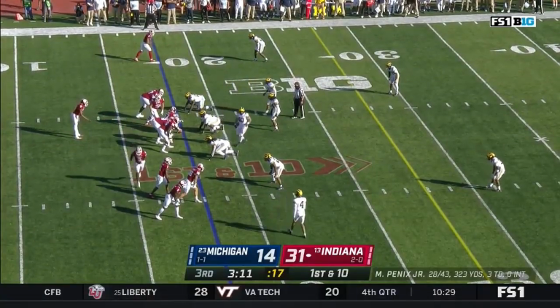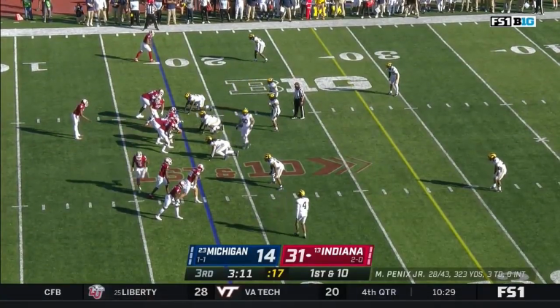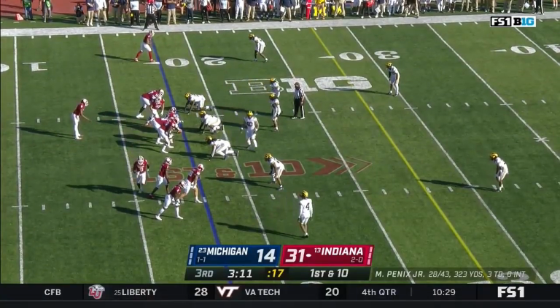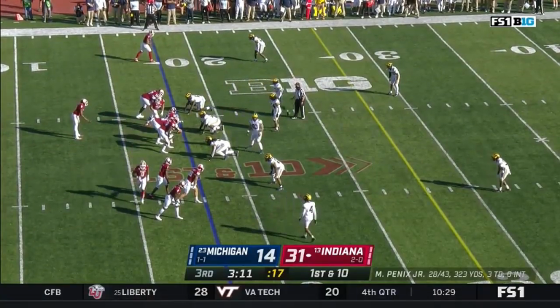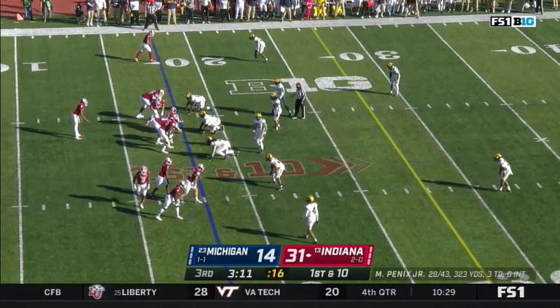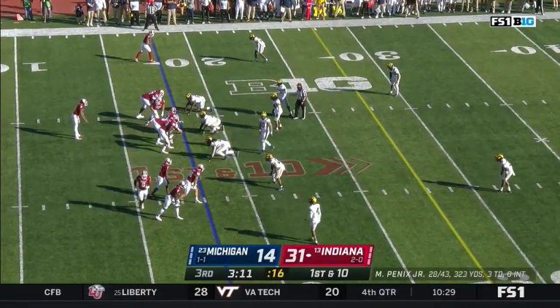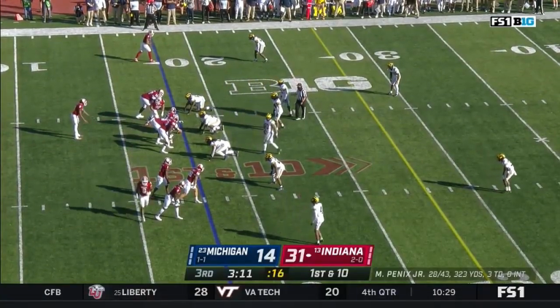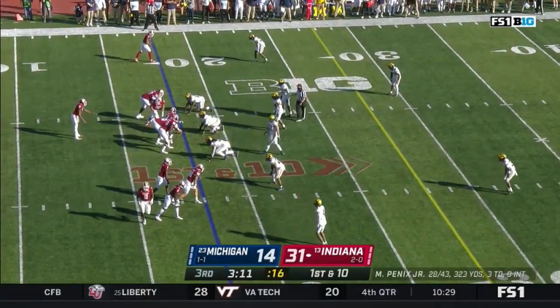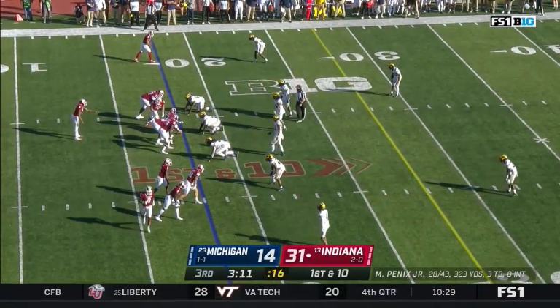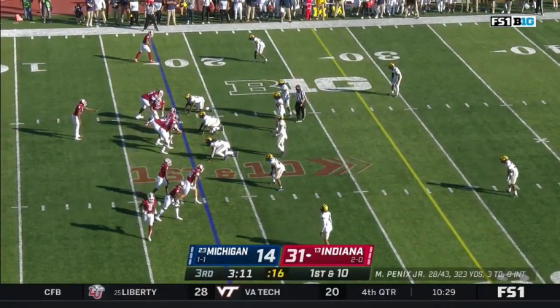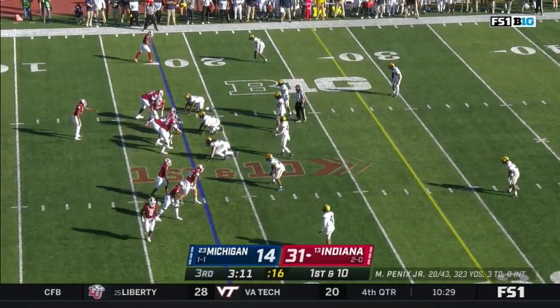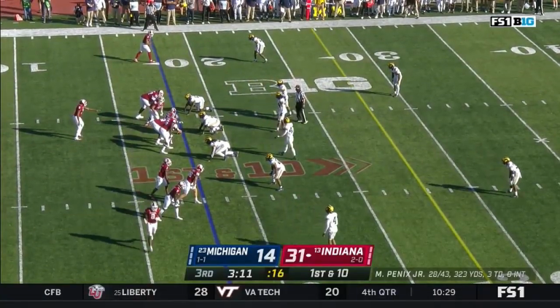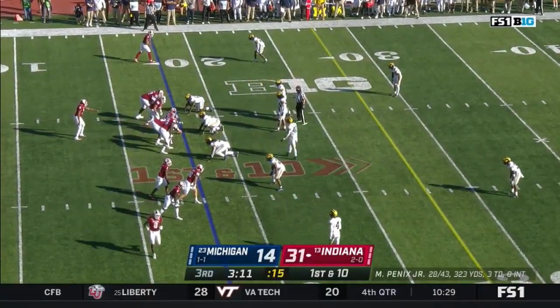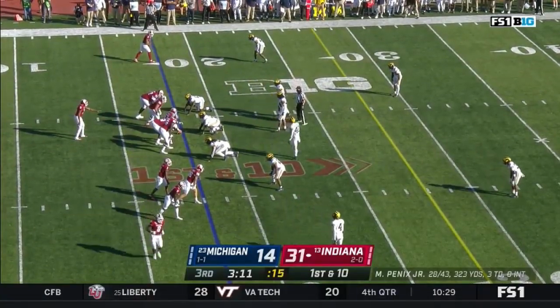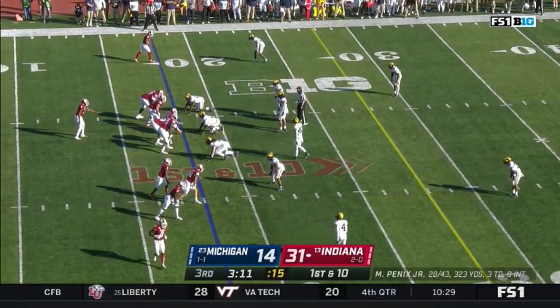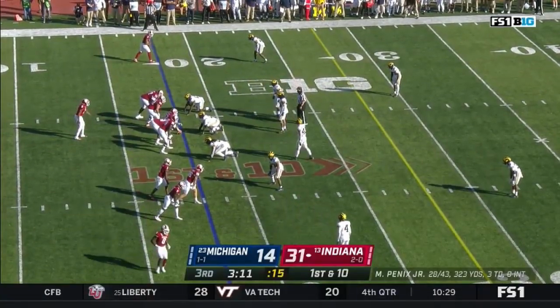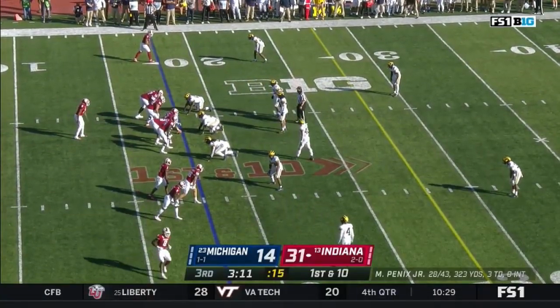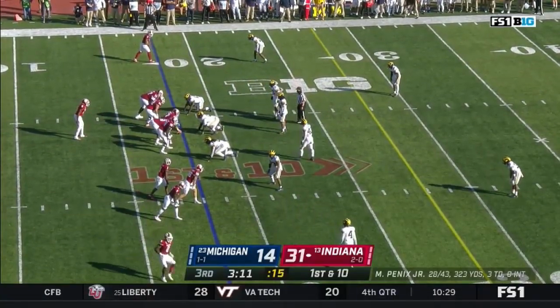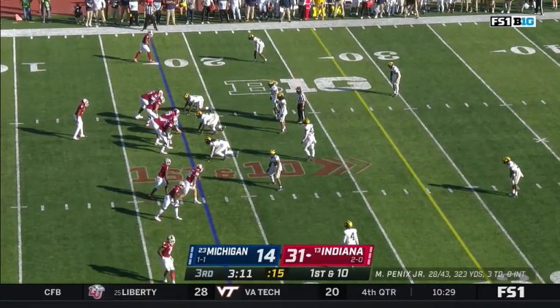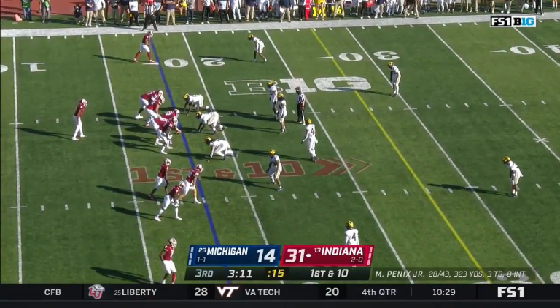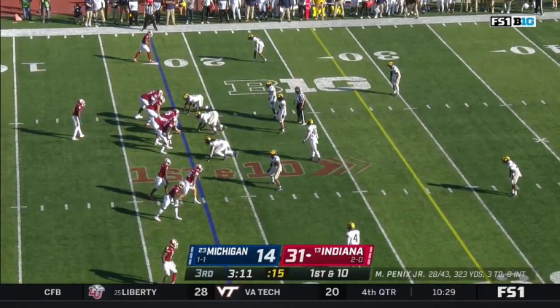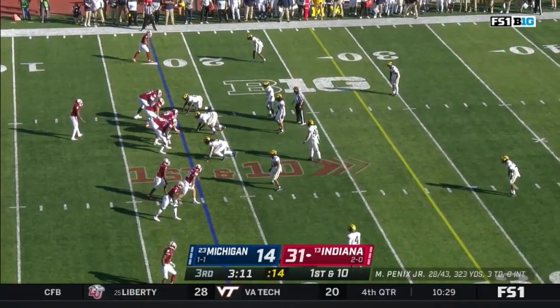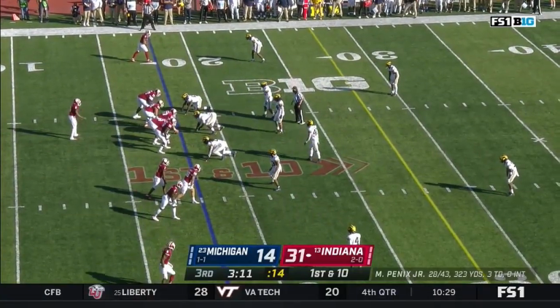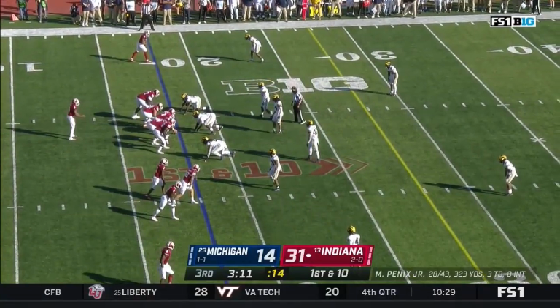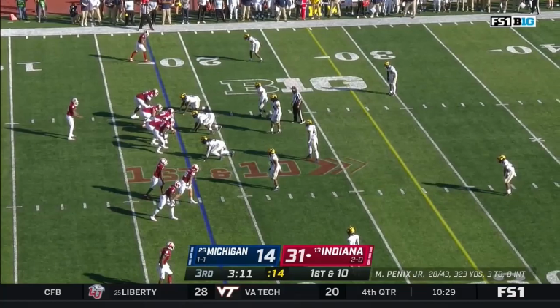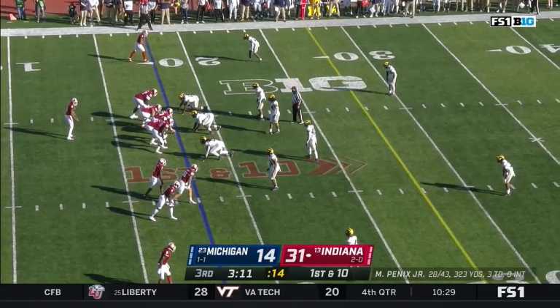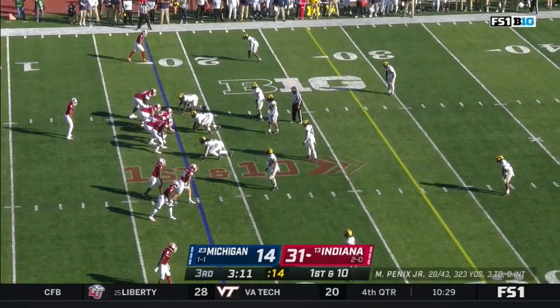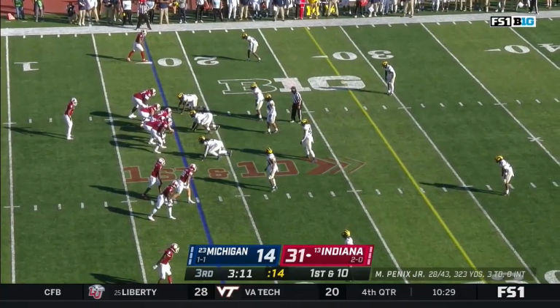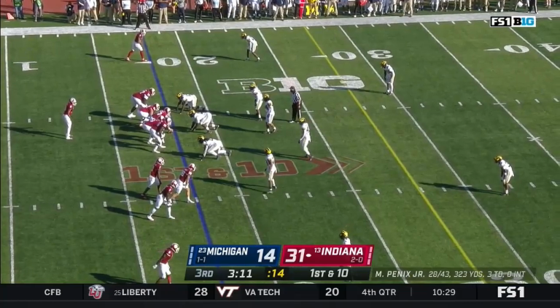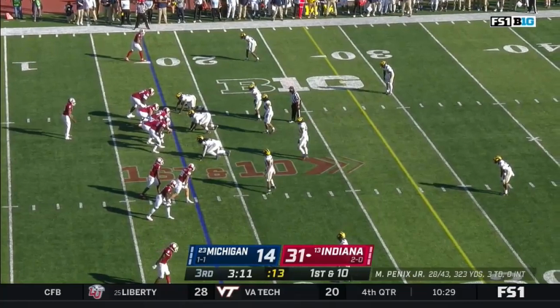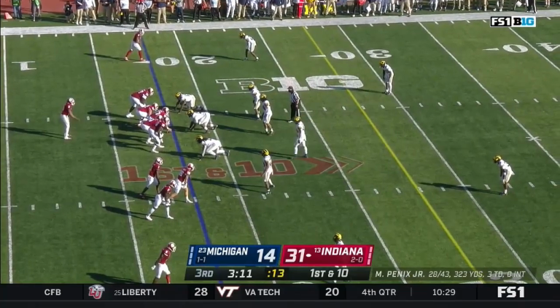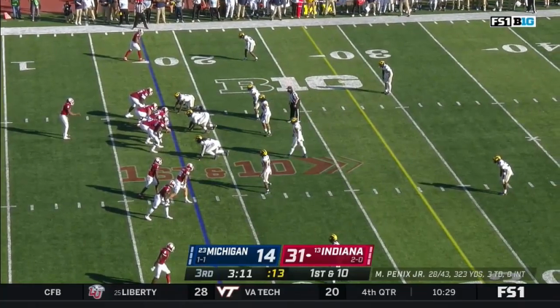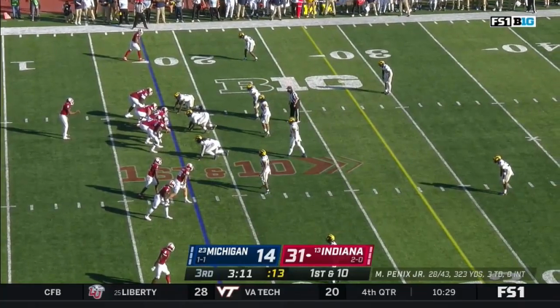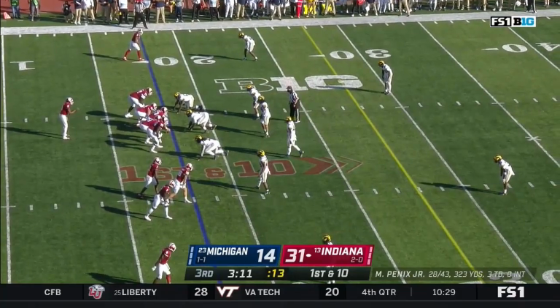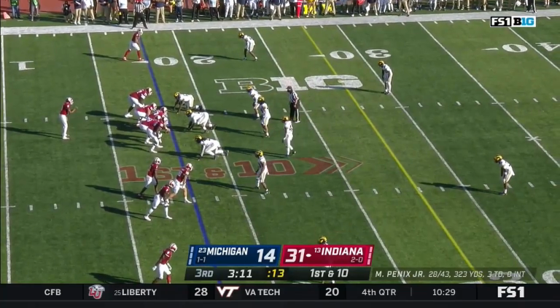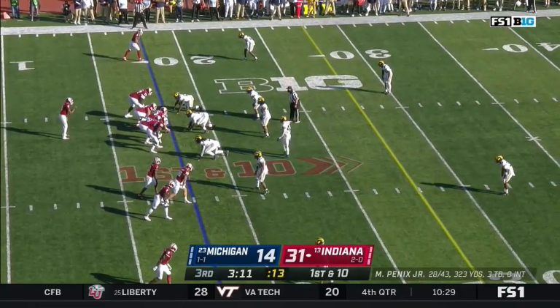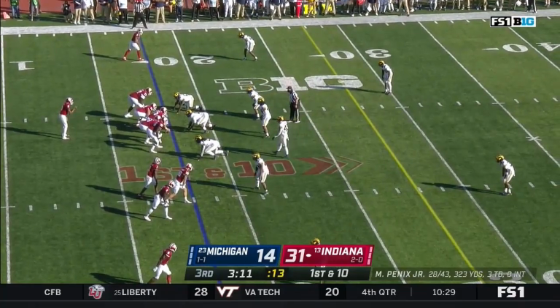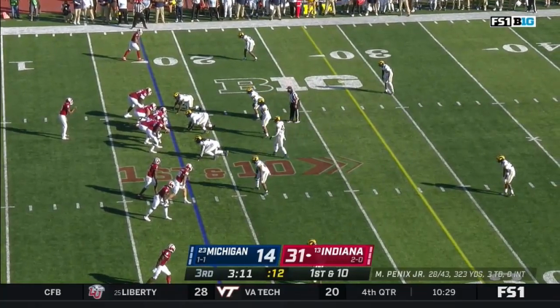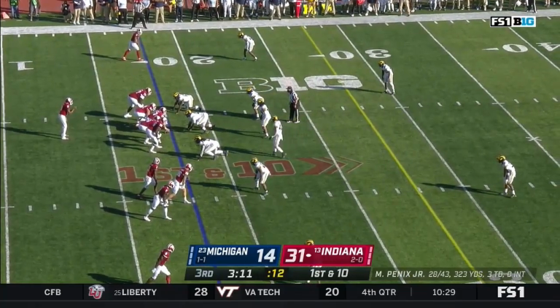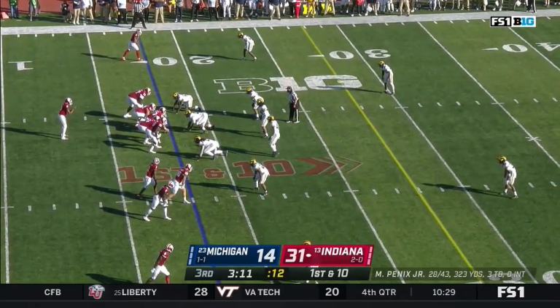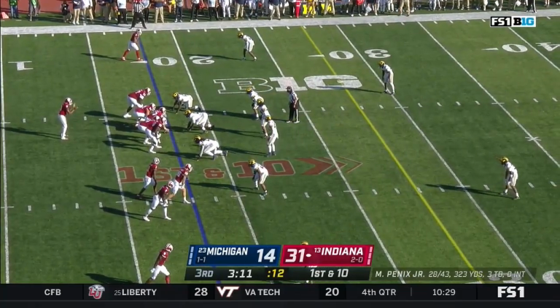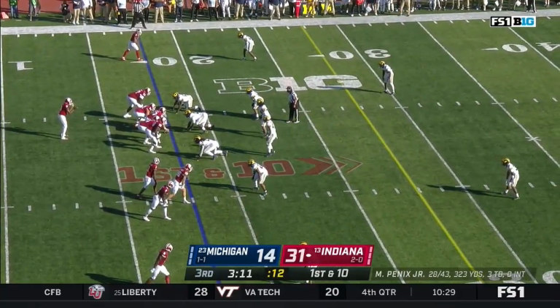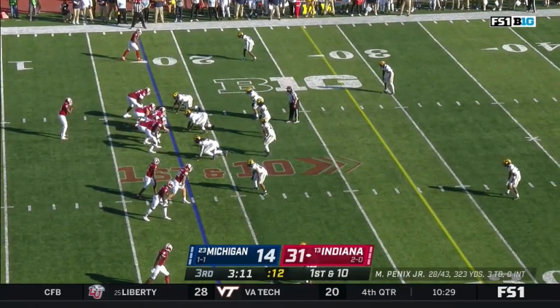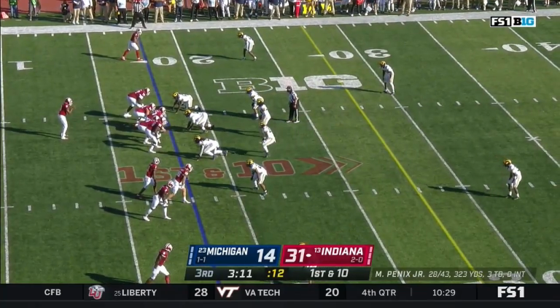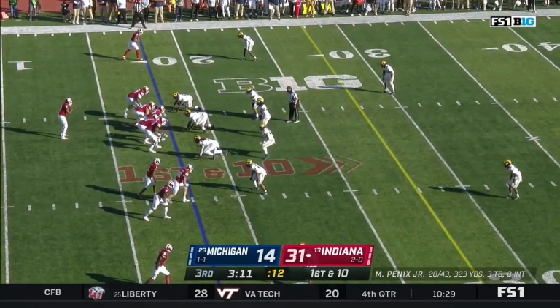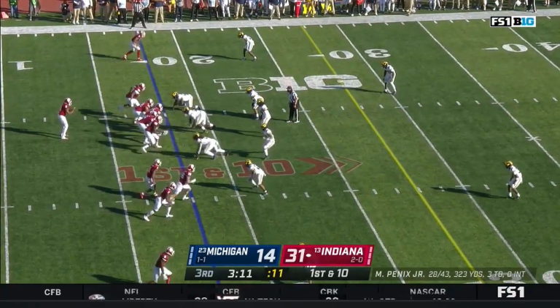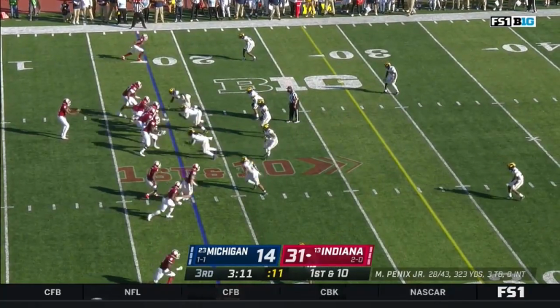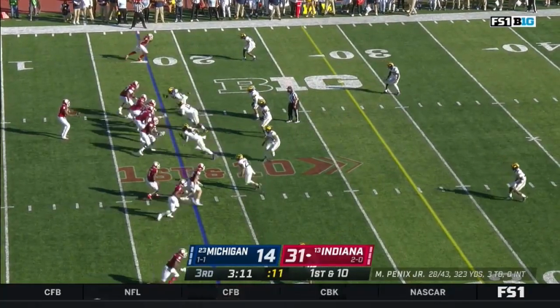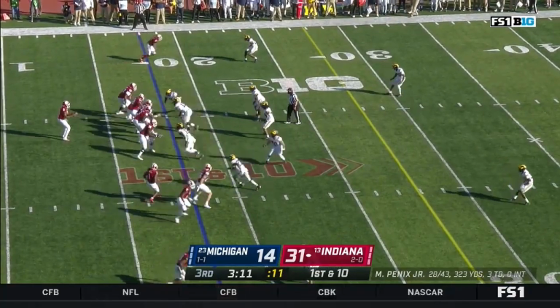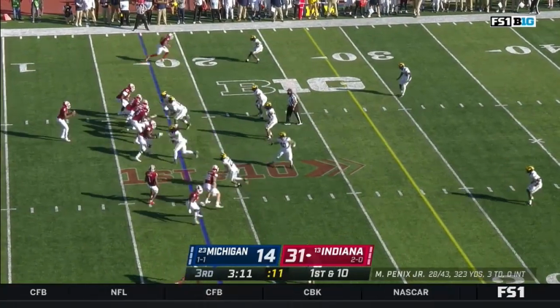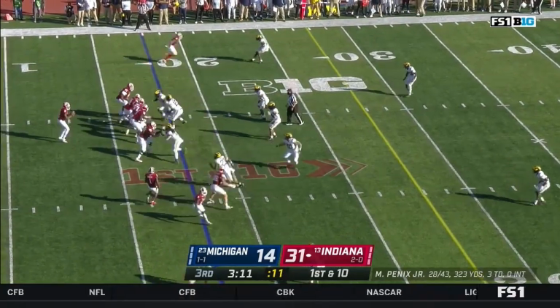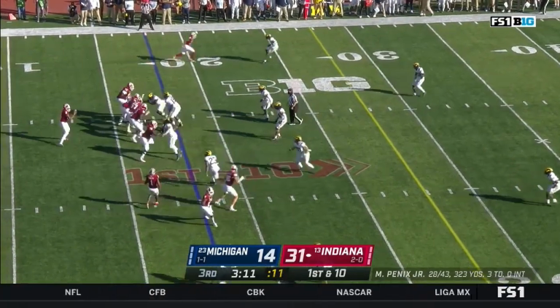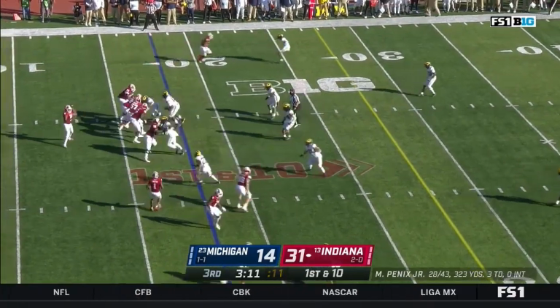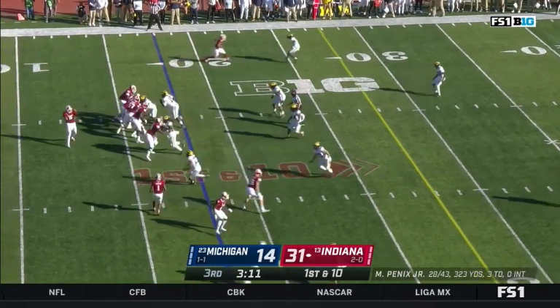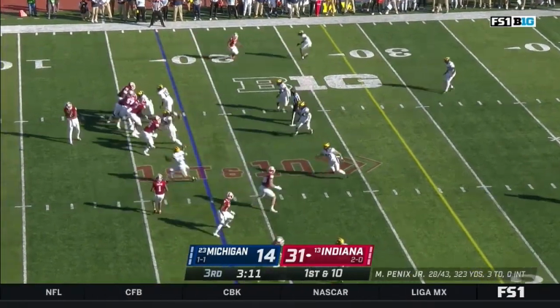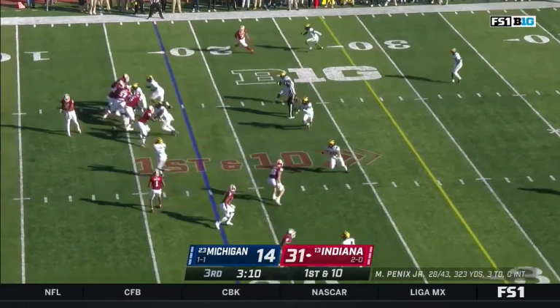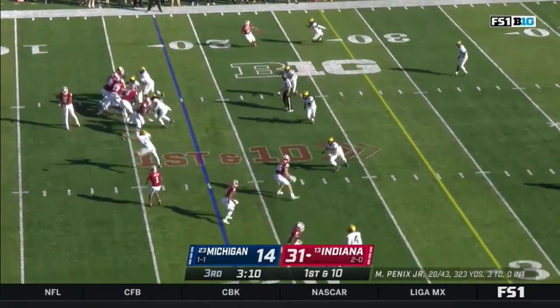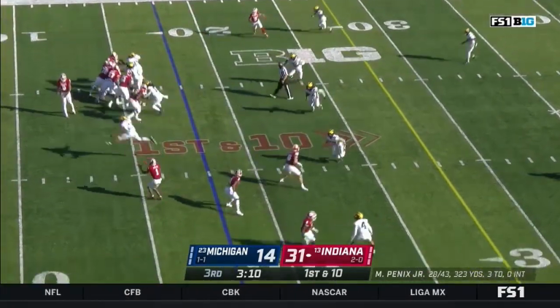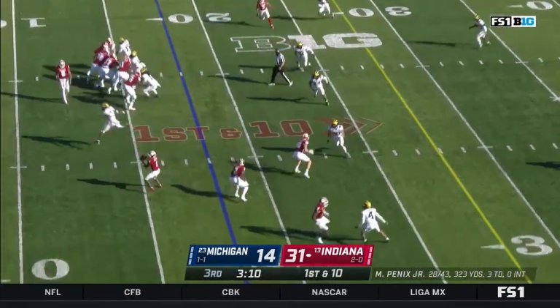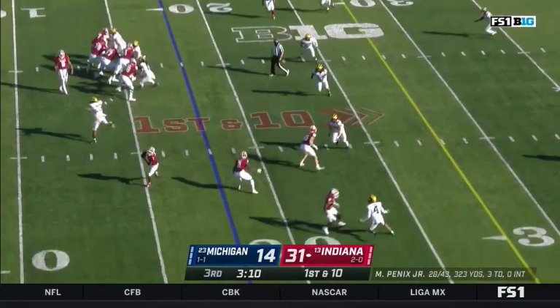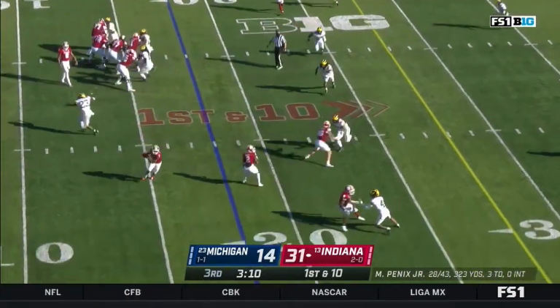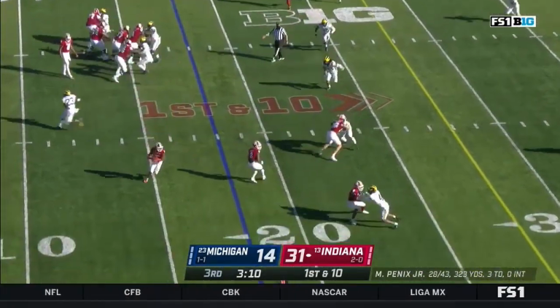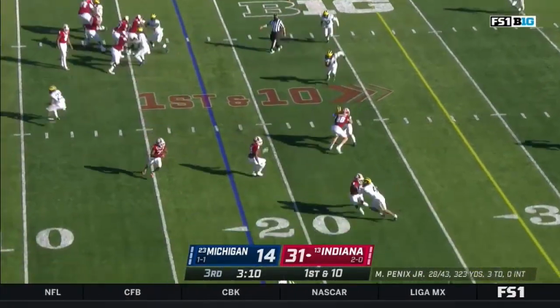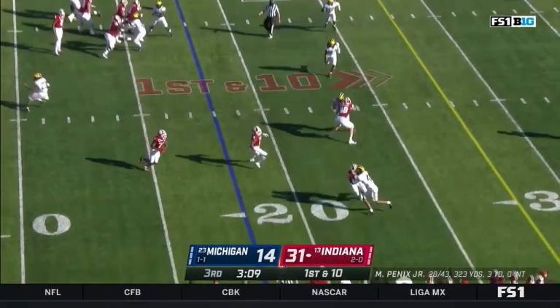Looking for their first win against Michigan since 1987, and their first 3-0 start in the Big Ten since the 80s as well.